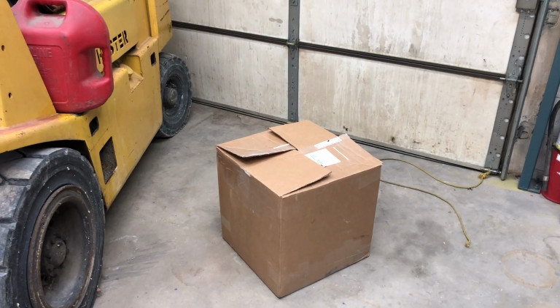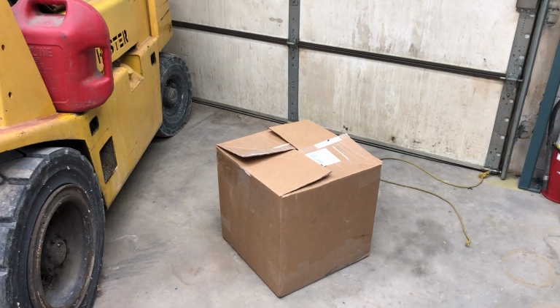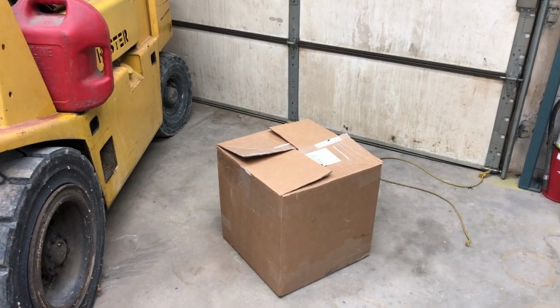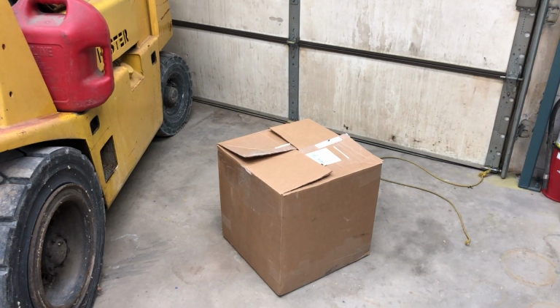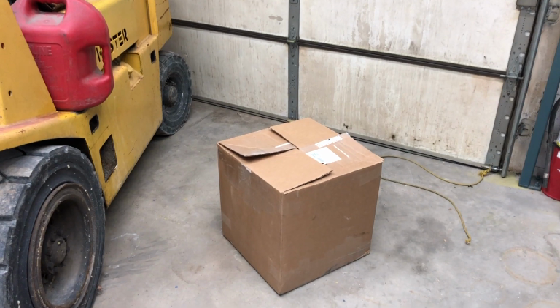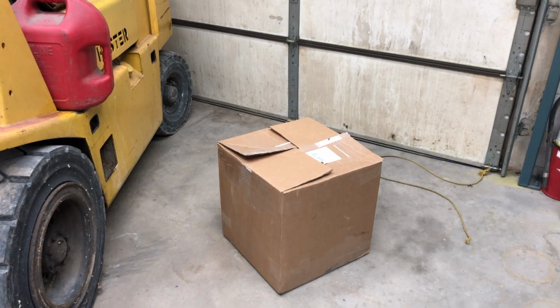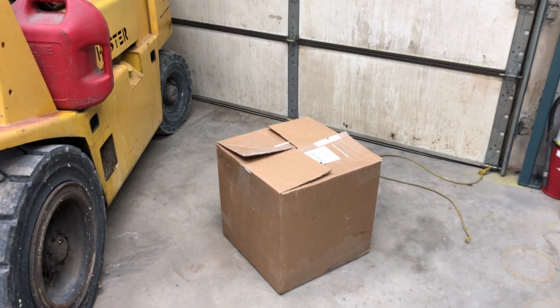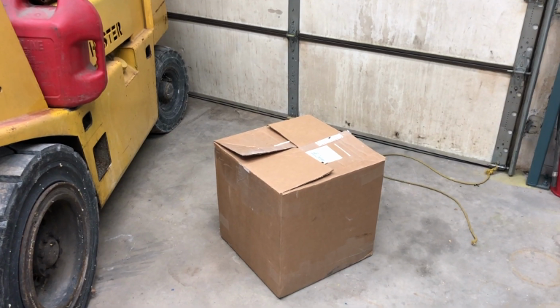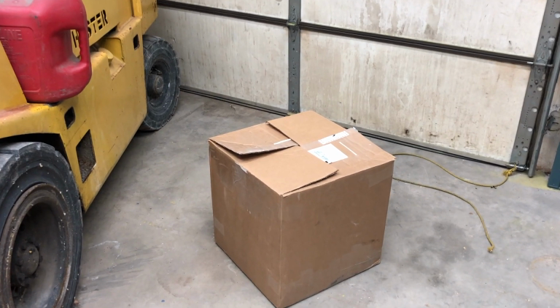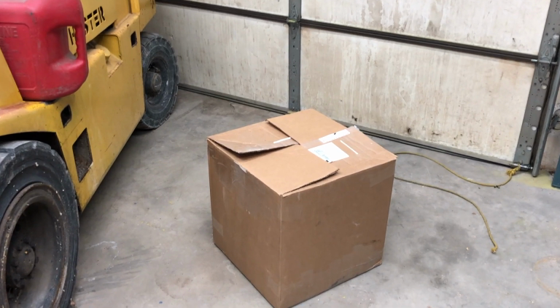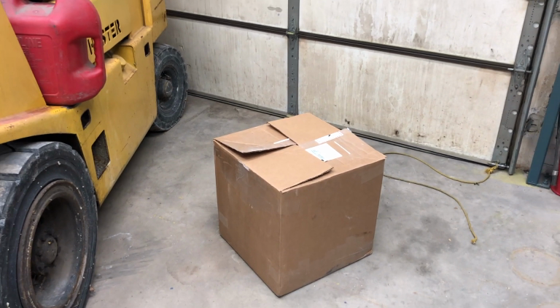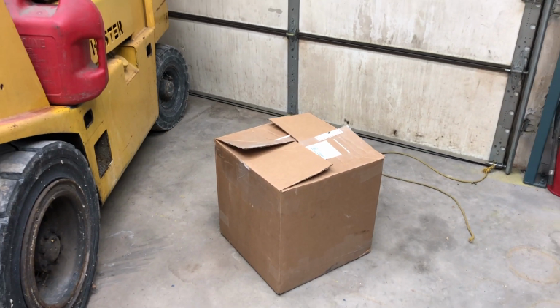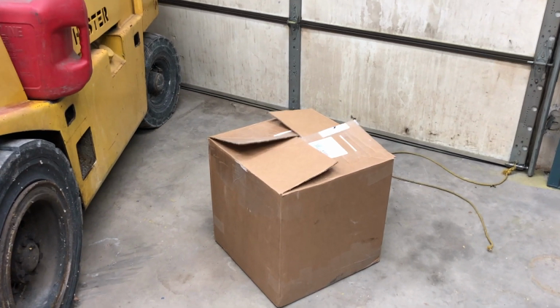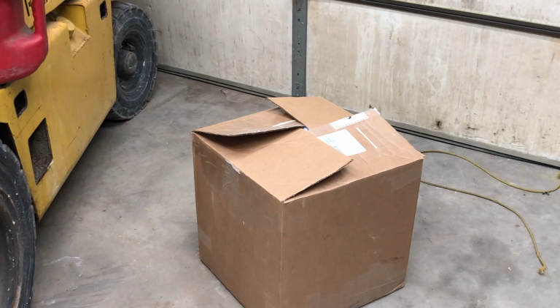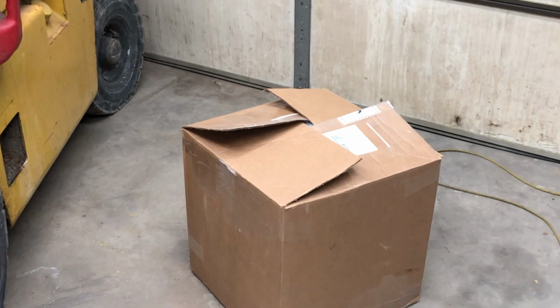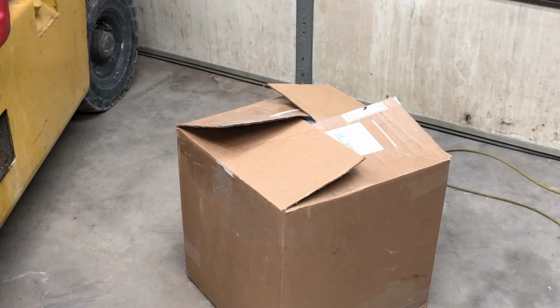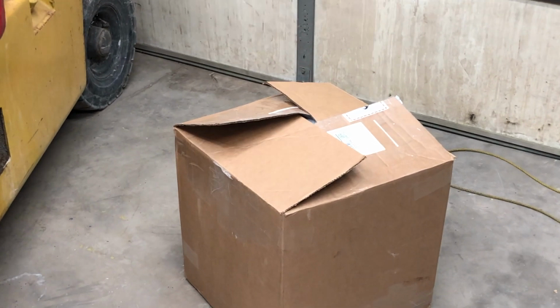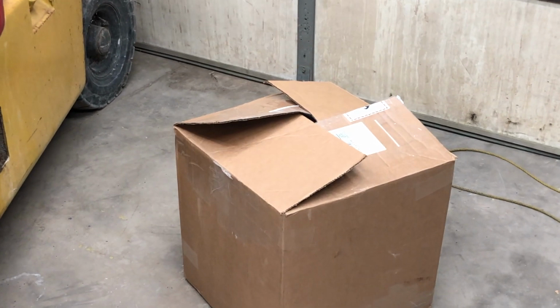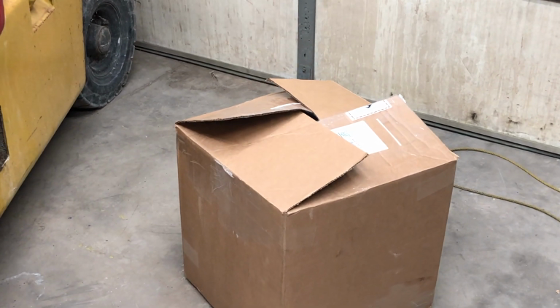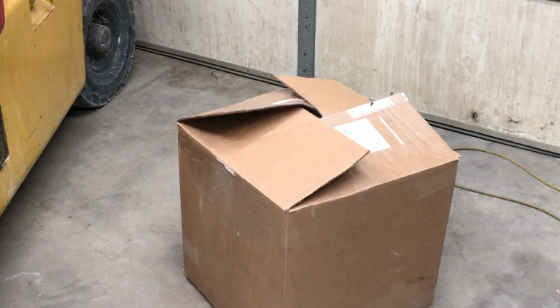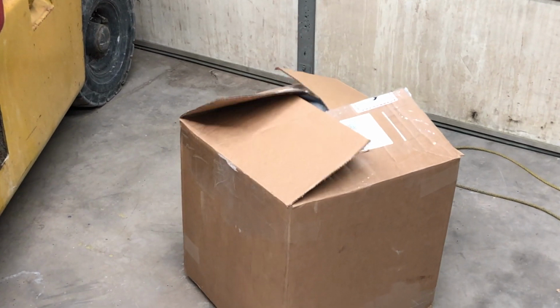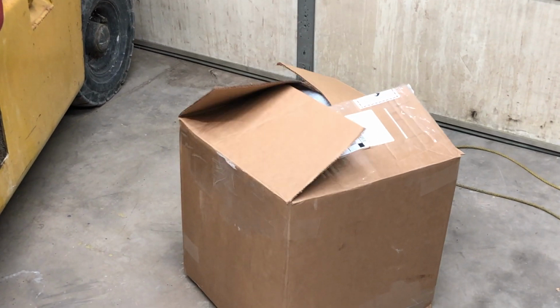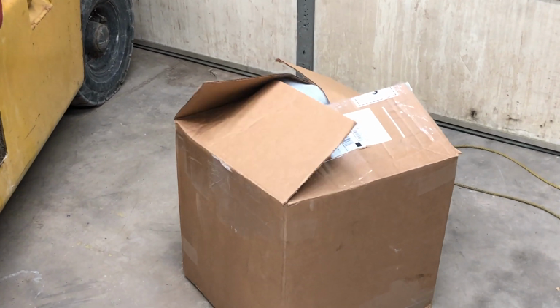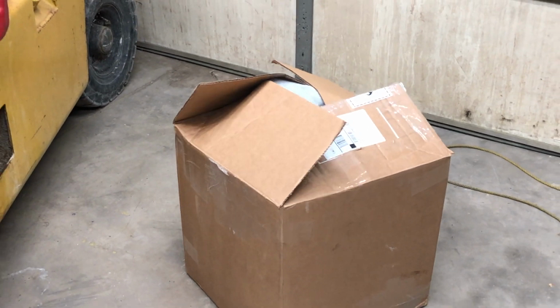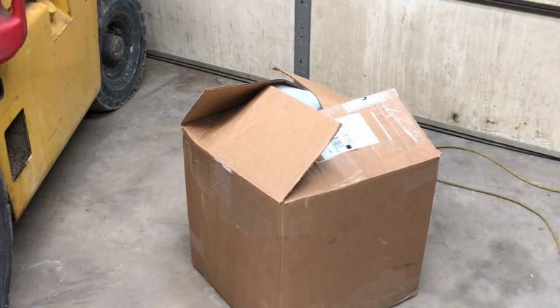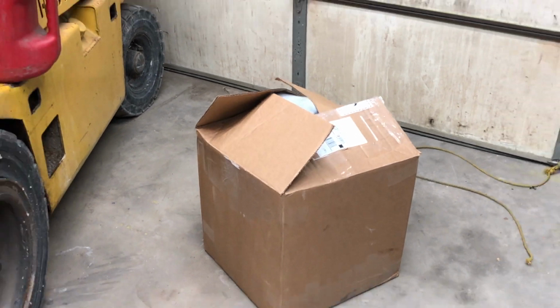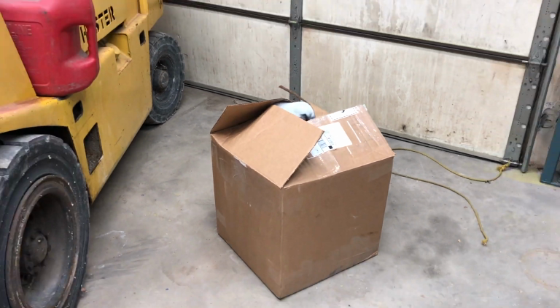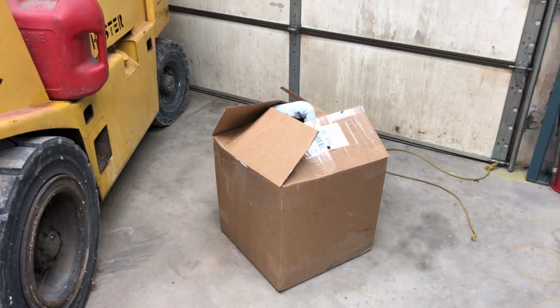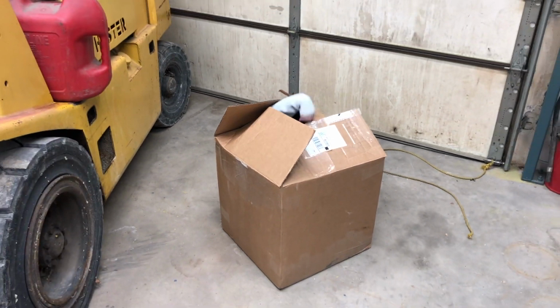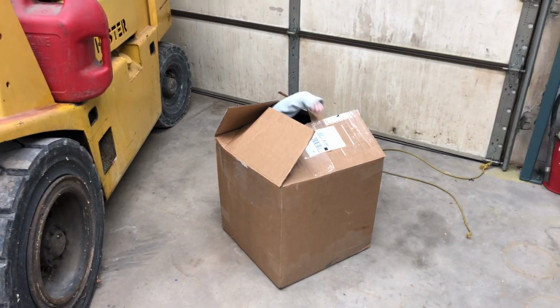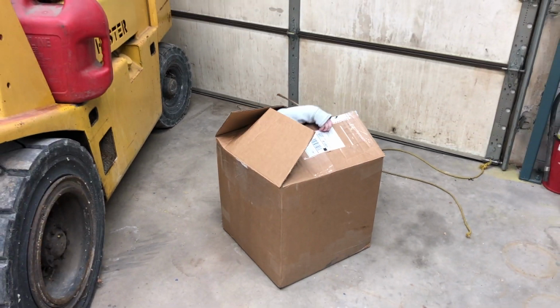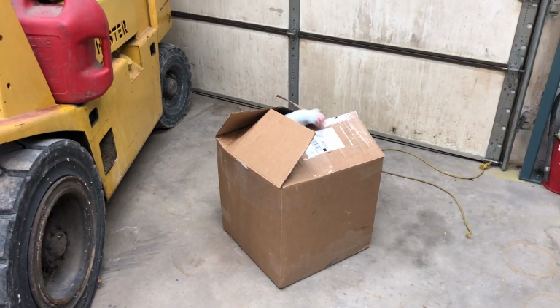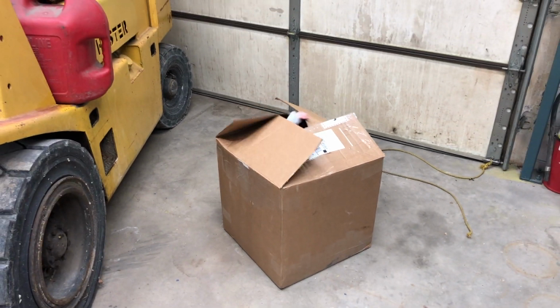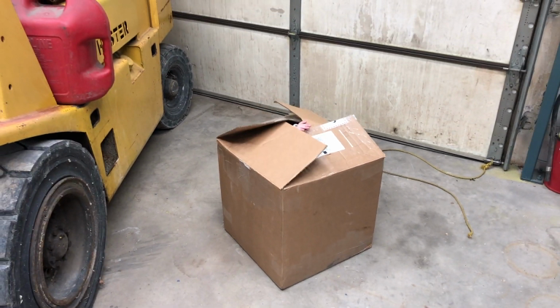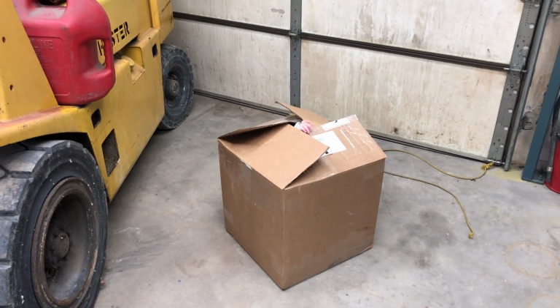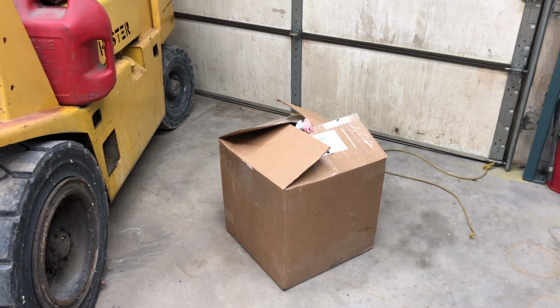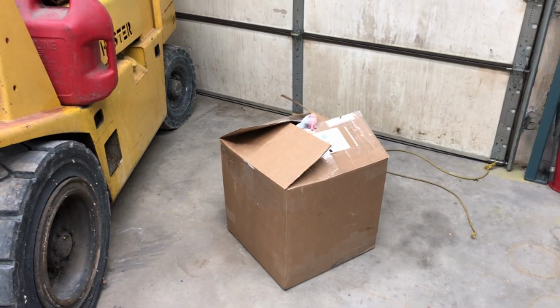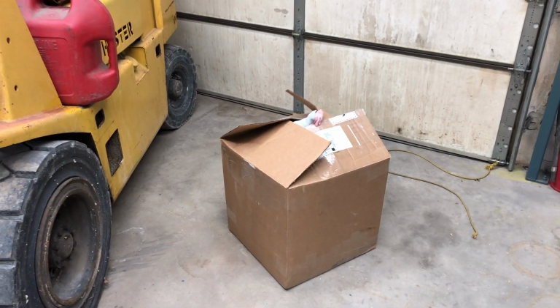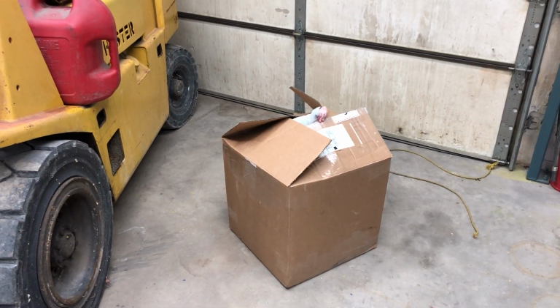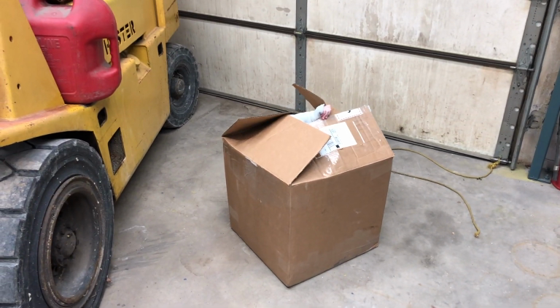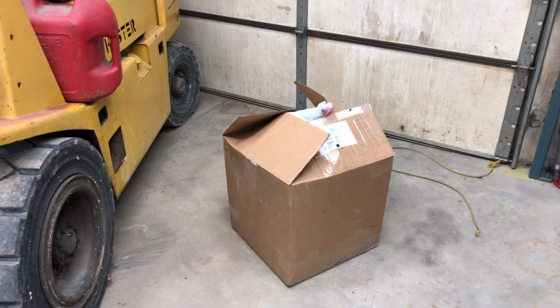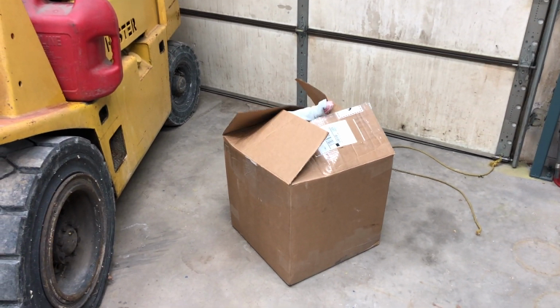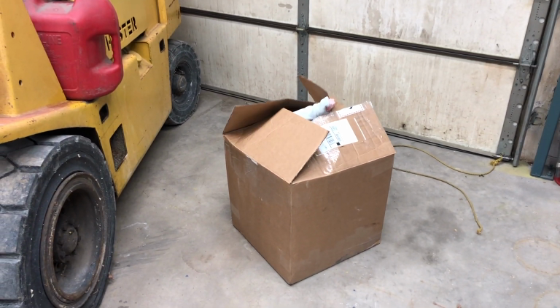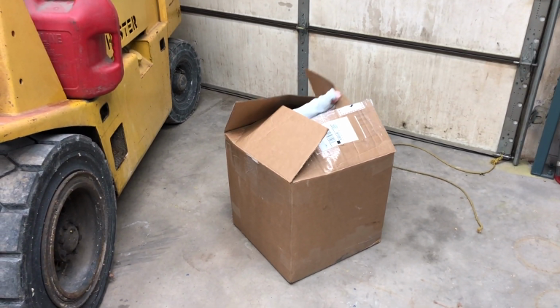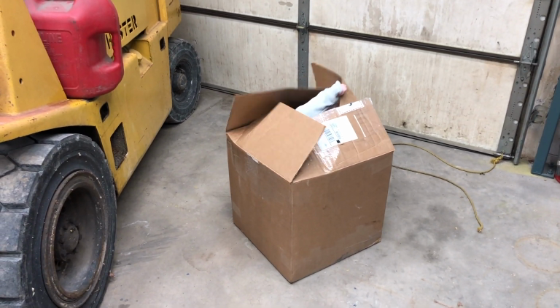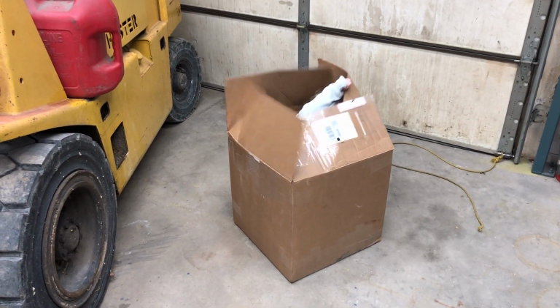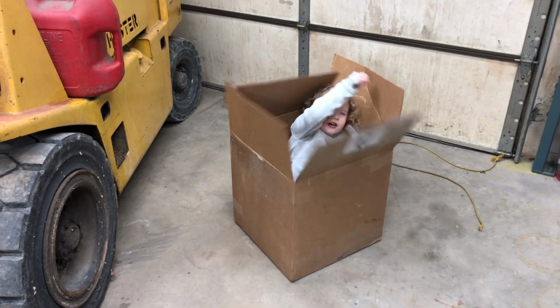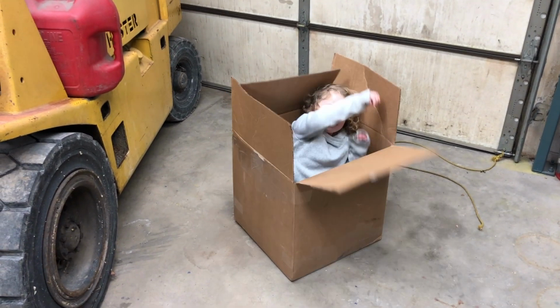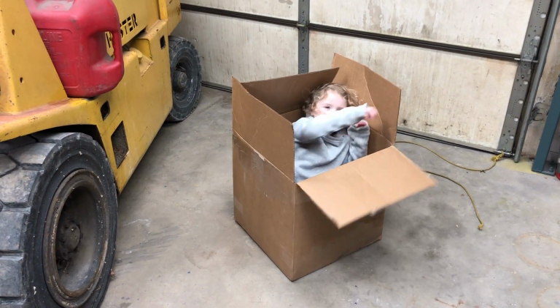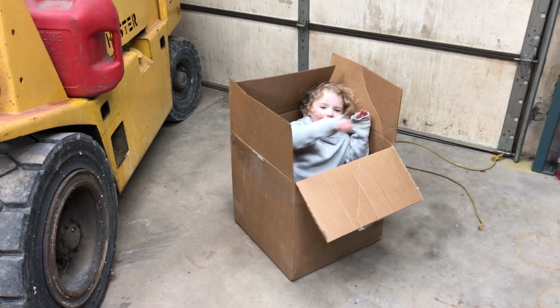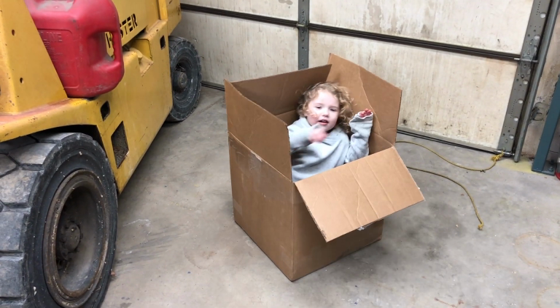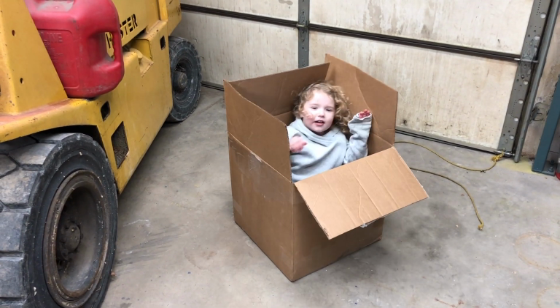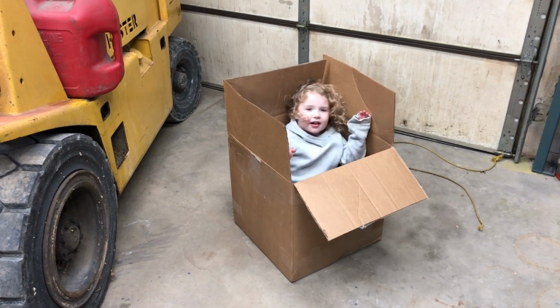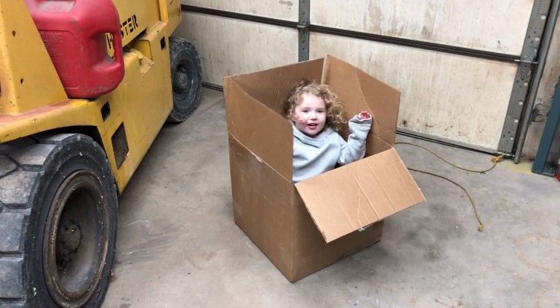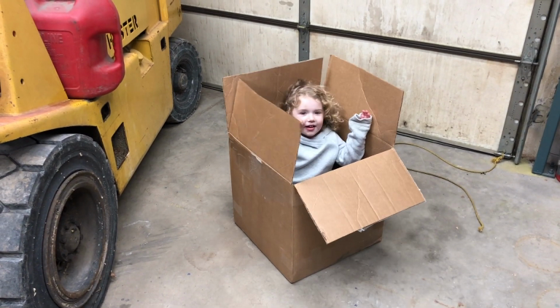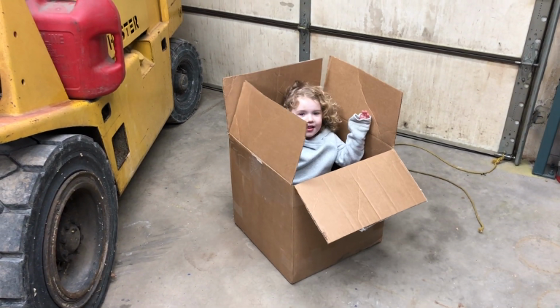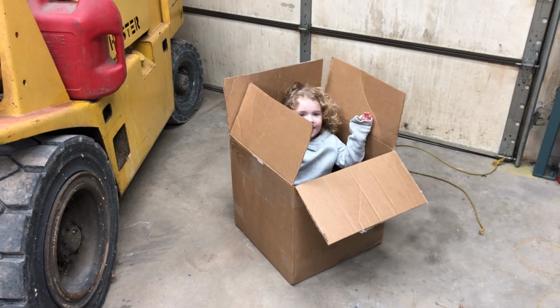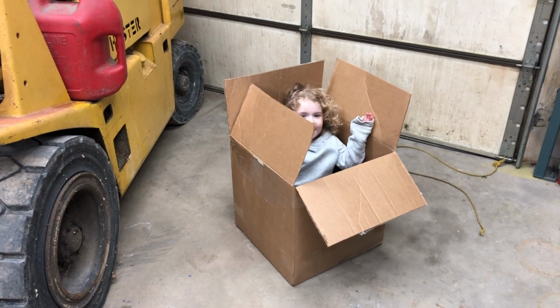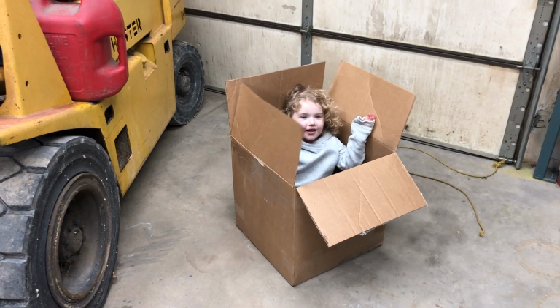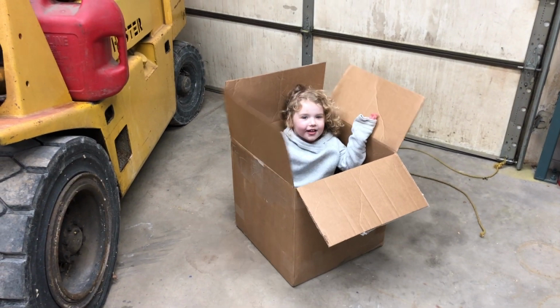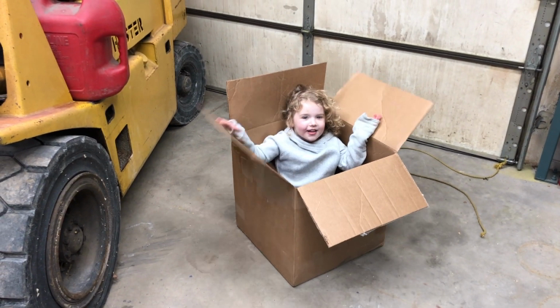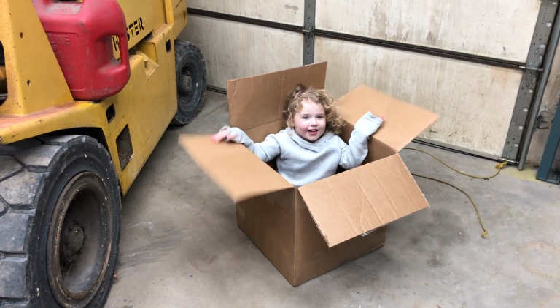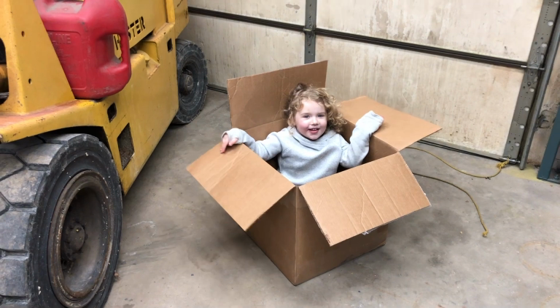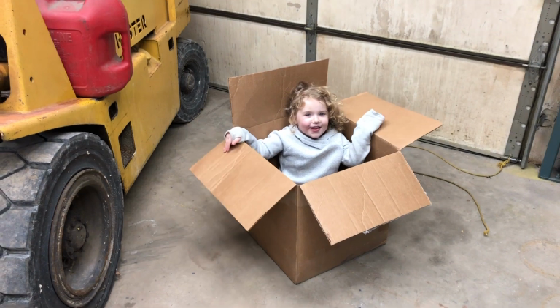Did you guess what was in the box? So here it is — let's see what's in the box. And there she is.